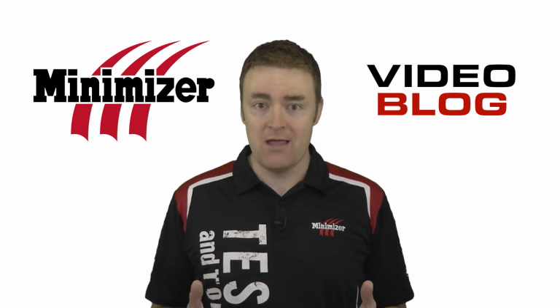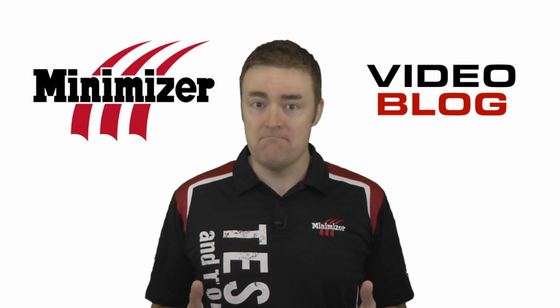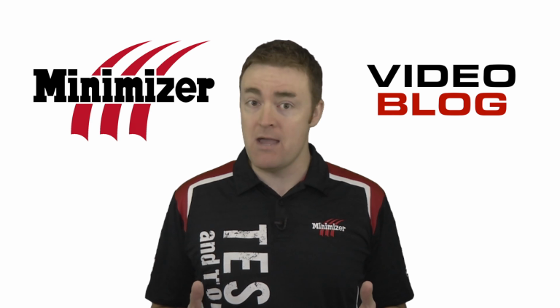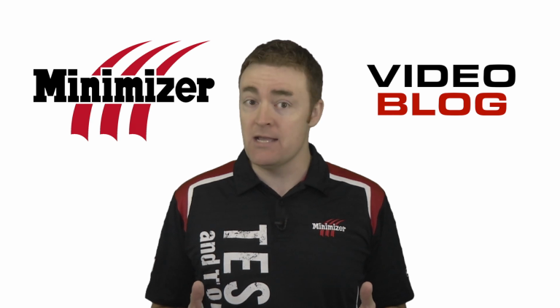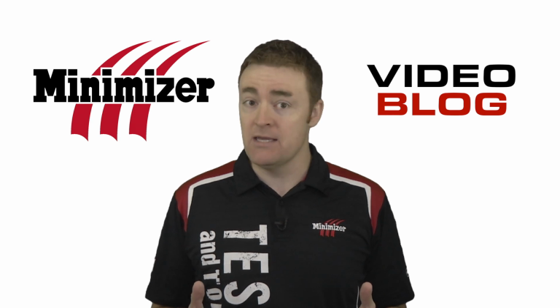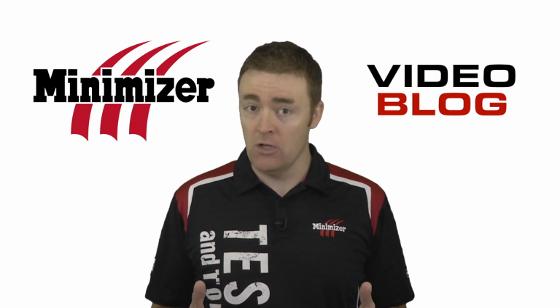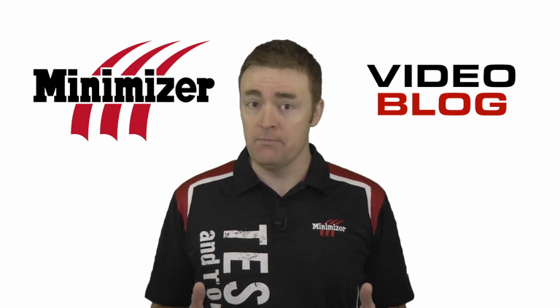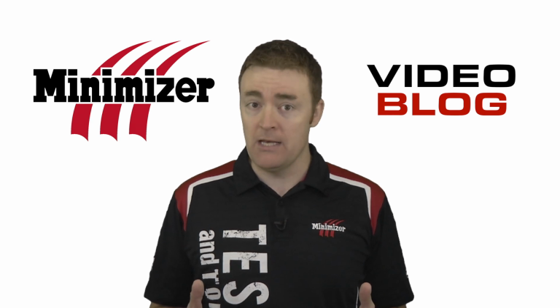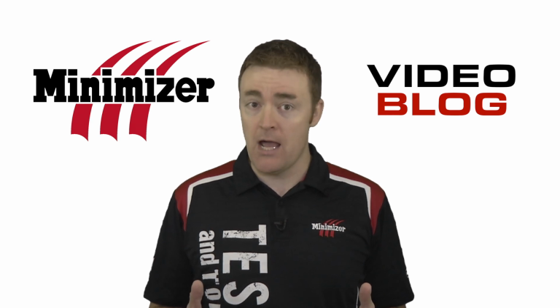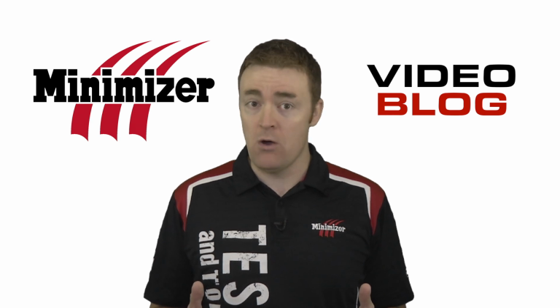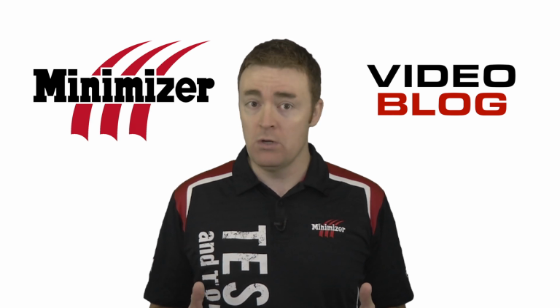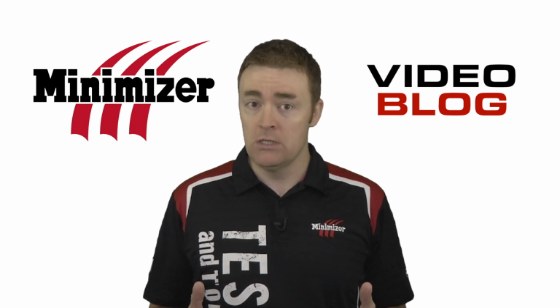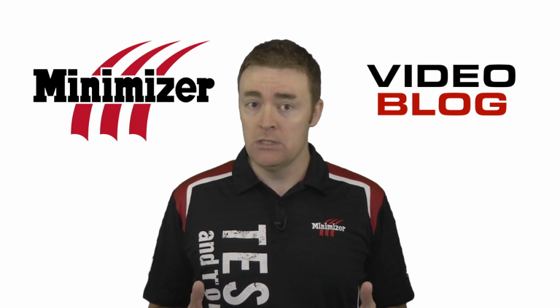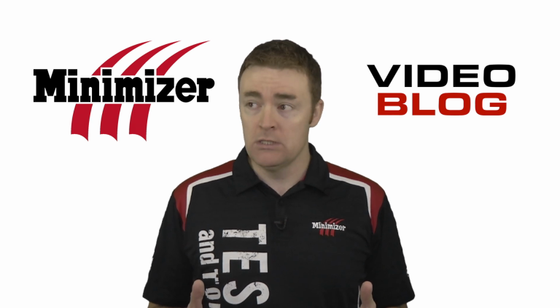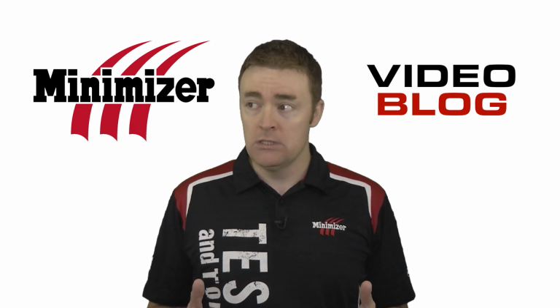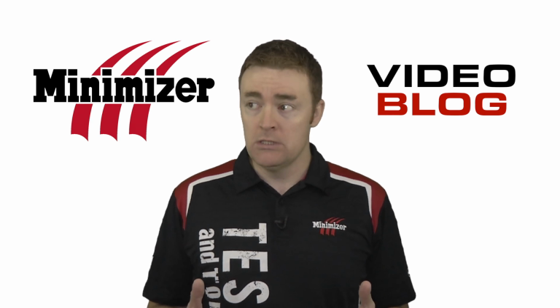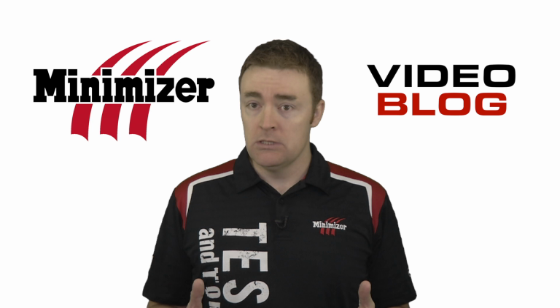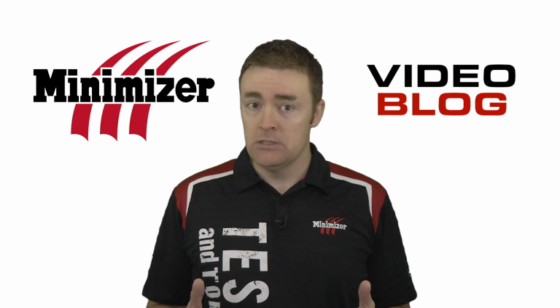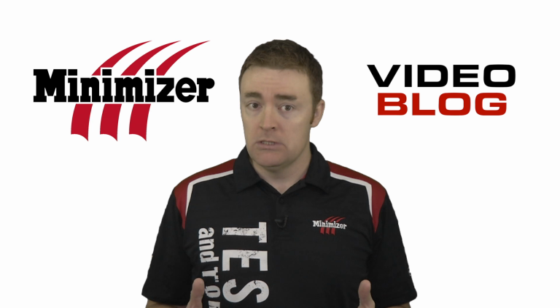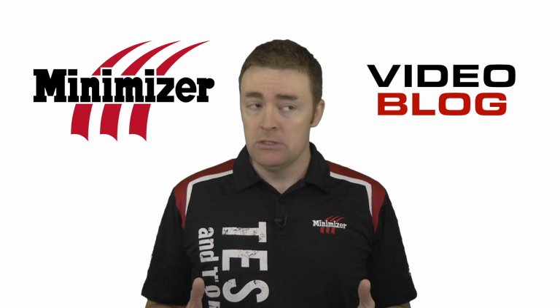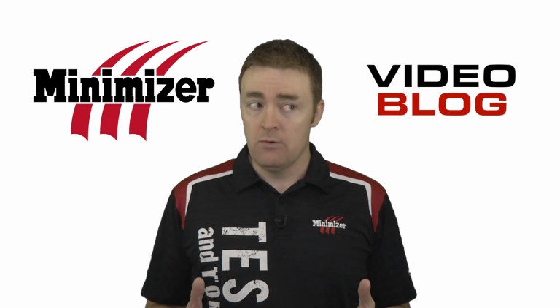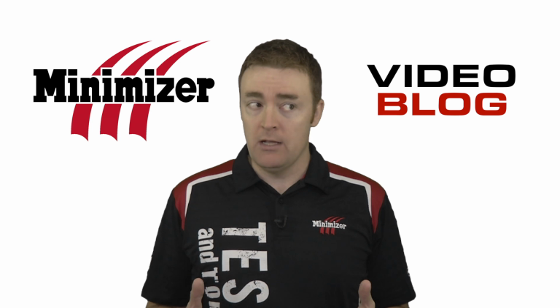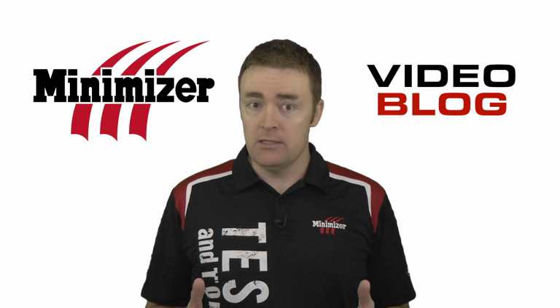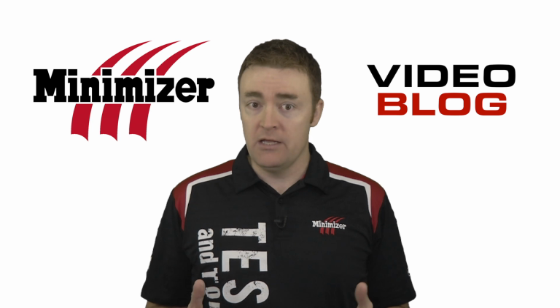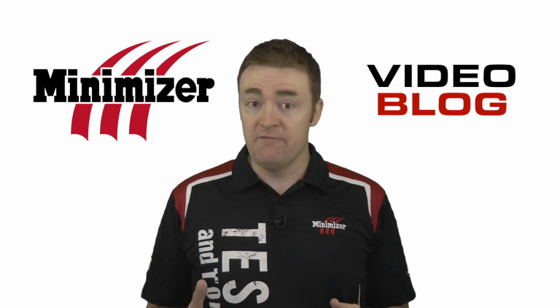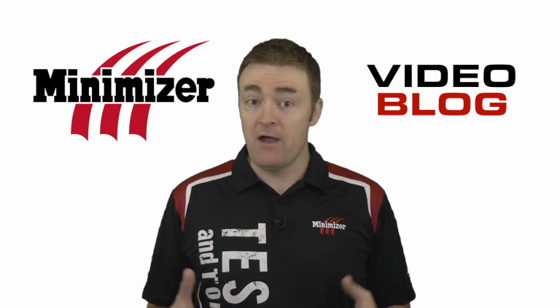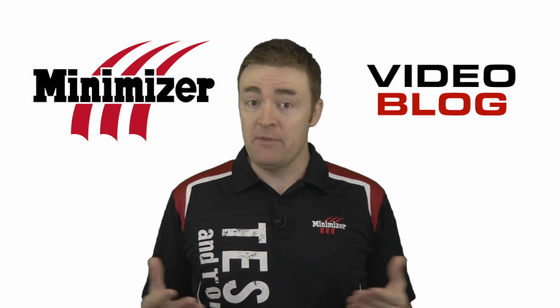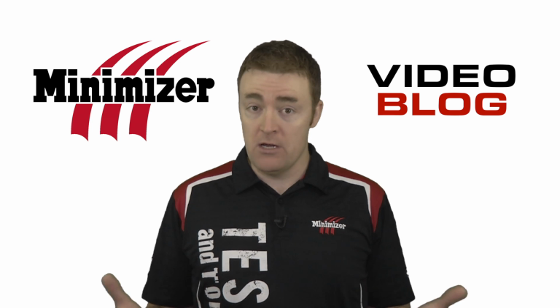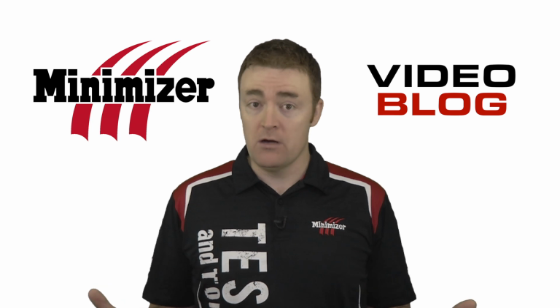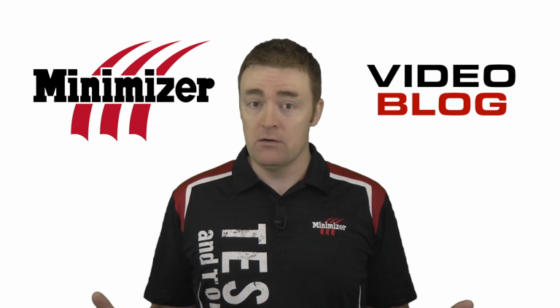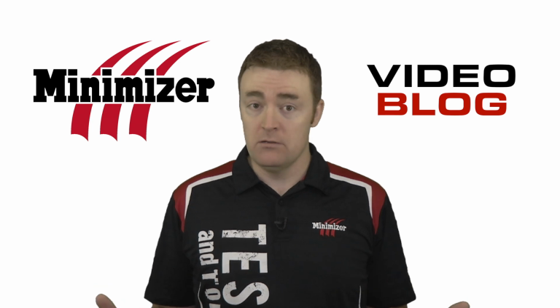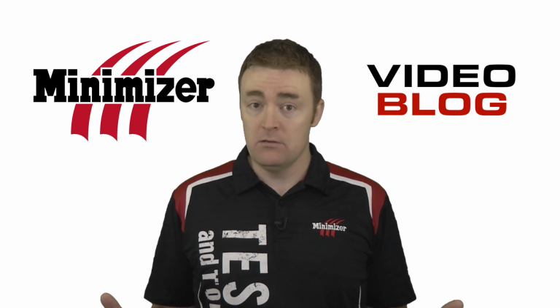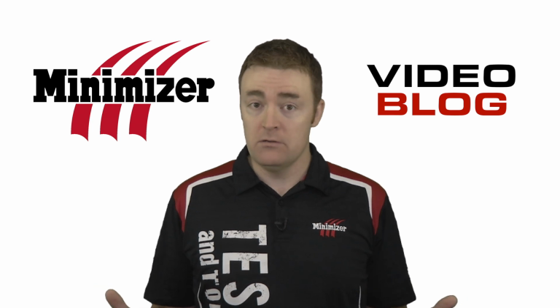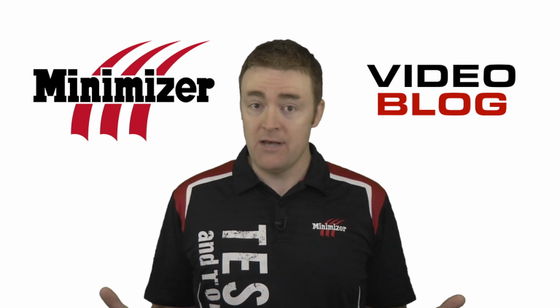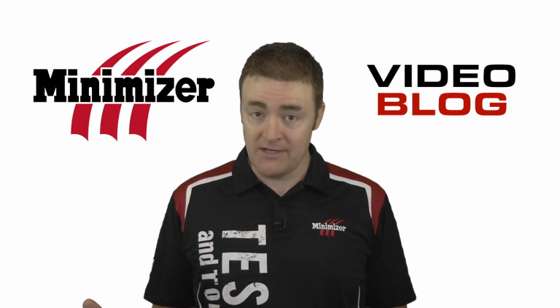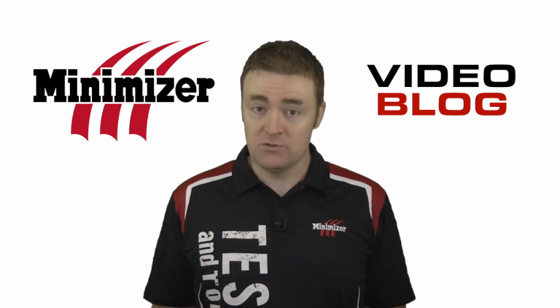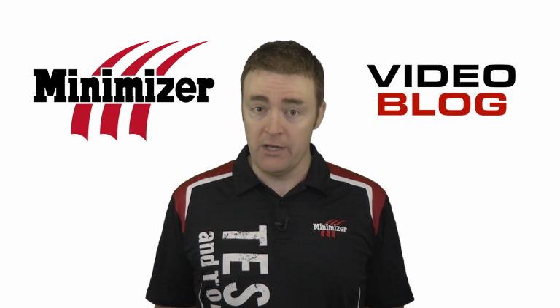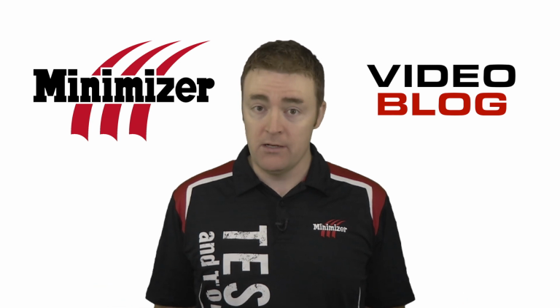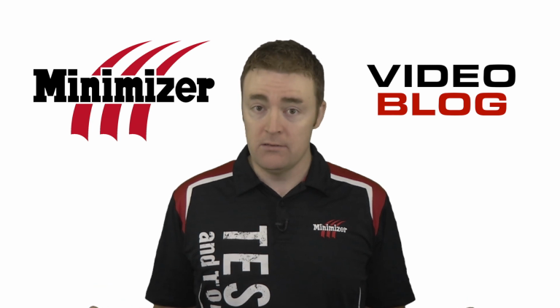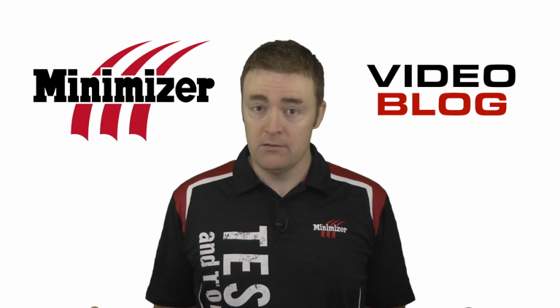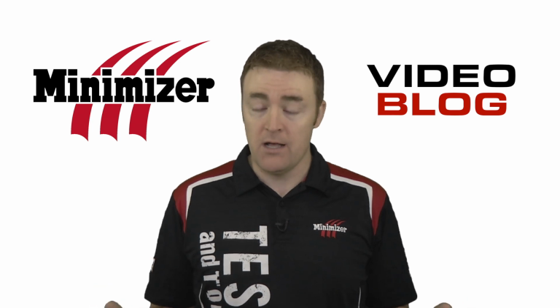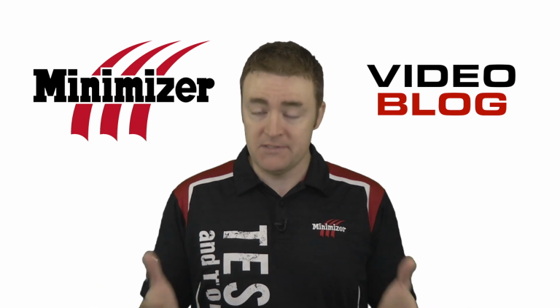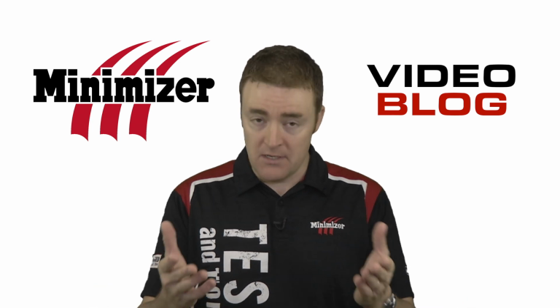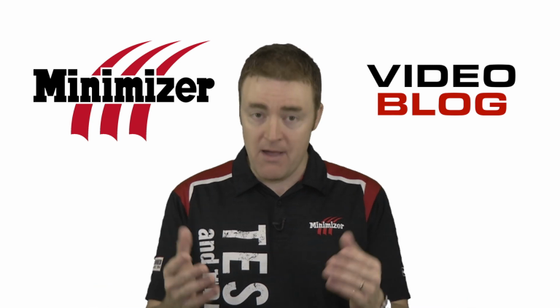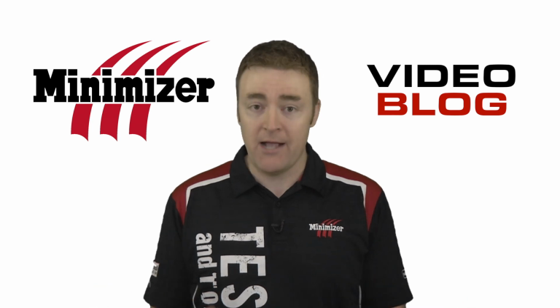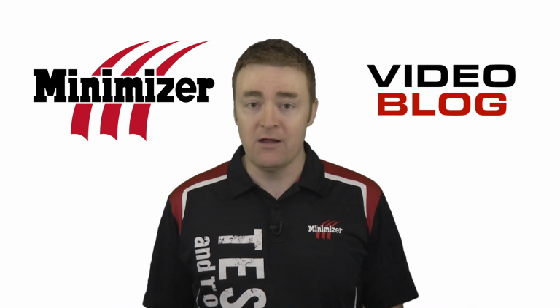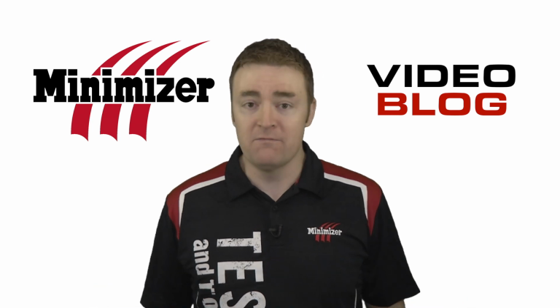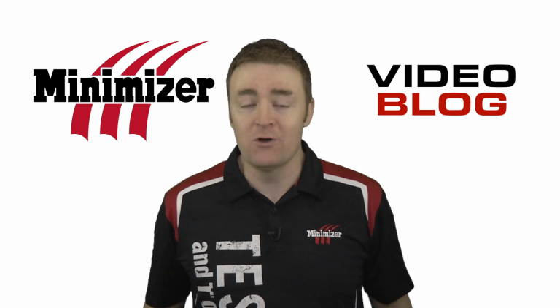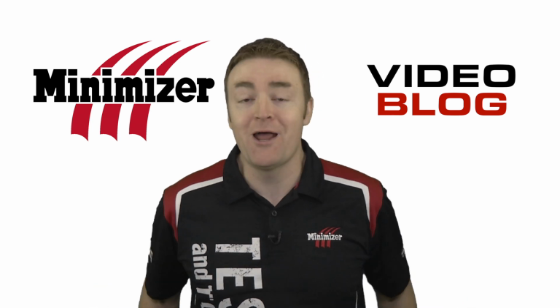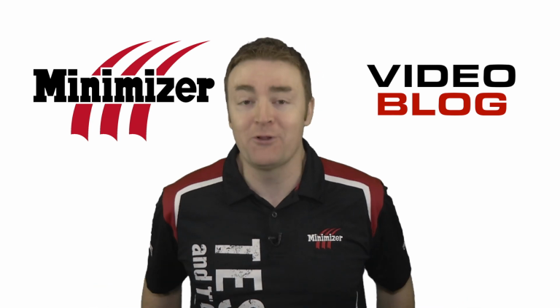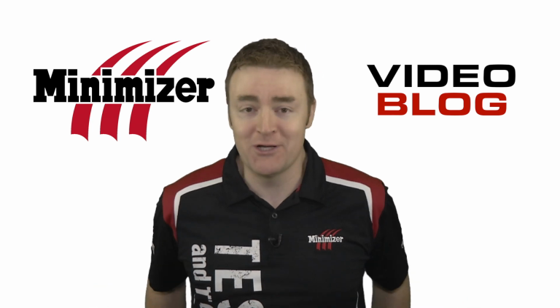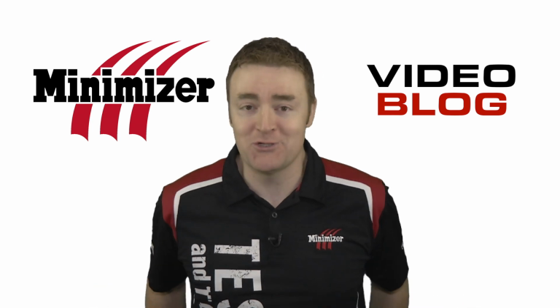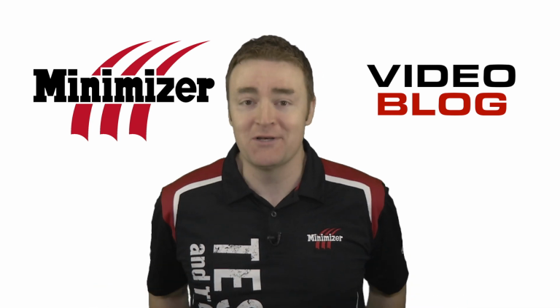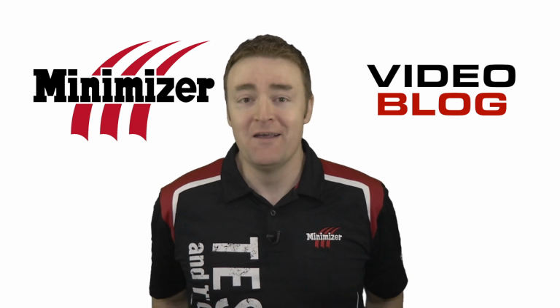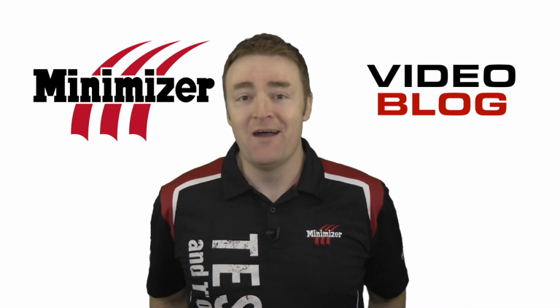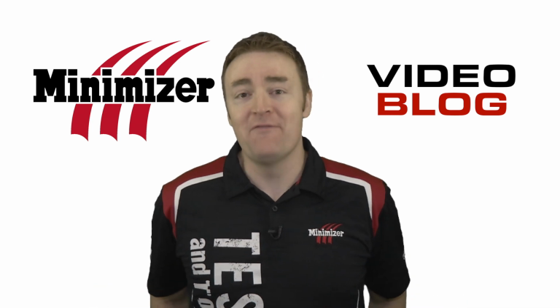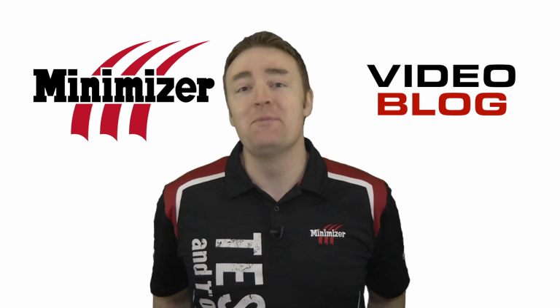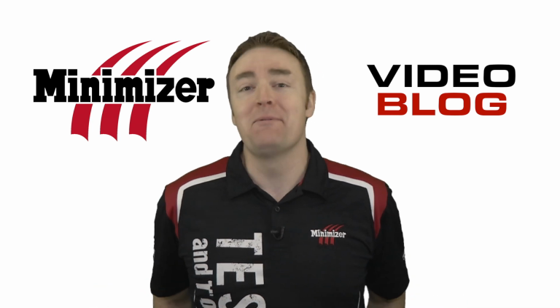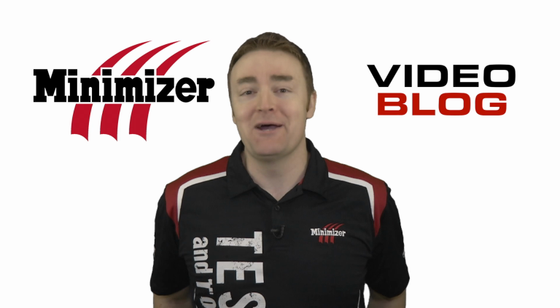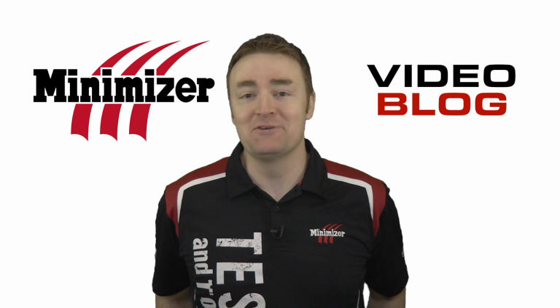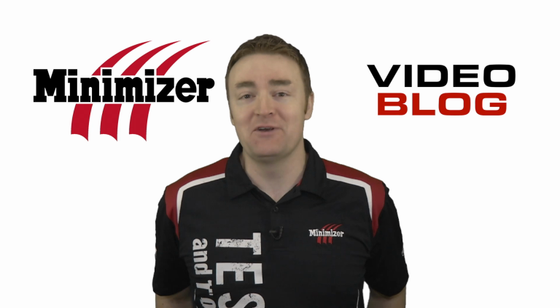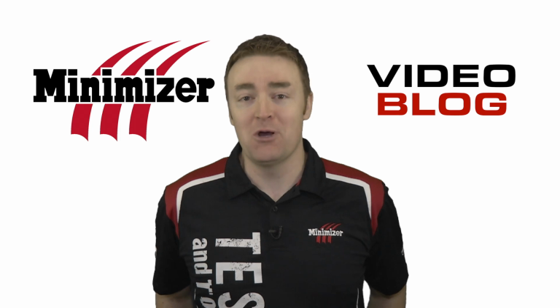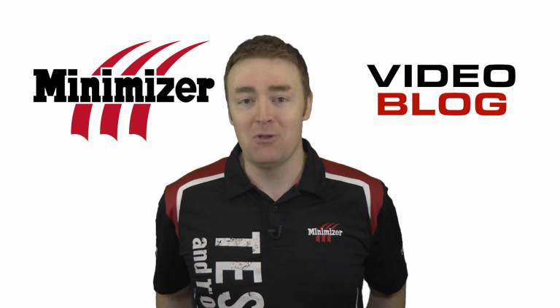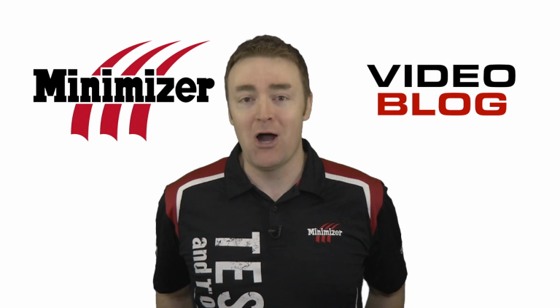They may kill me now. Well, if I'm here next week, I'll see you back here for another edition of the Minimizer video blog.